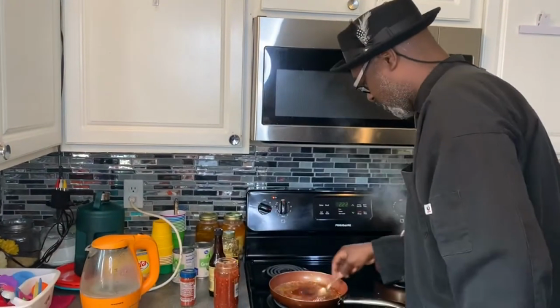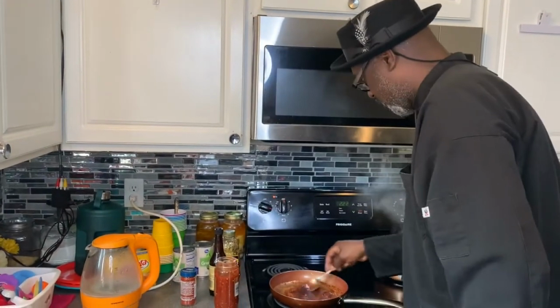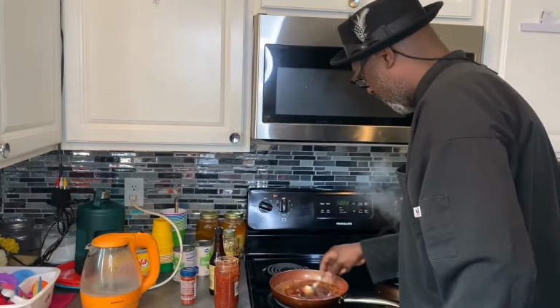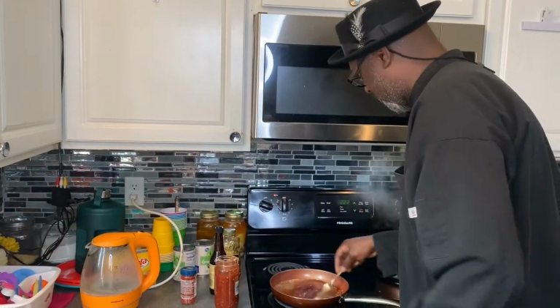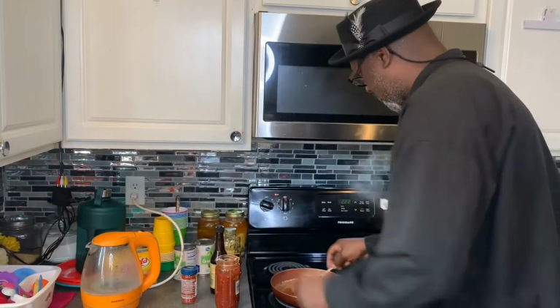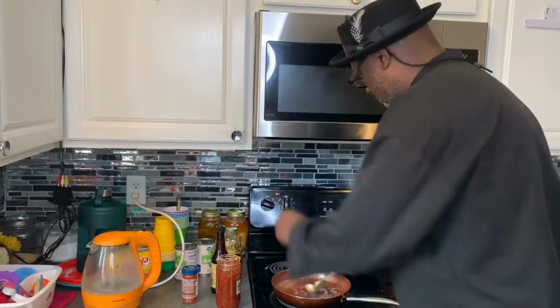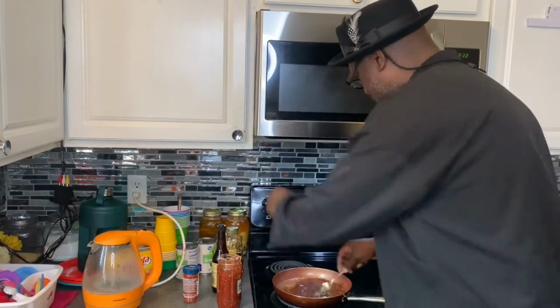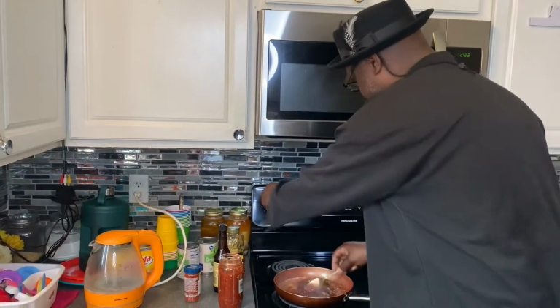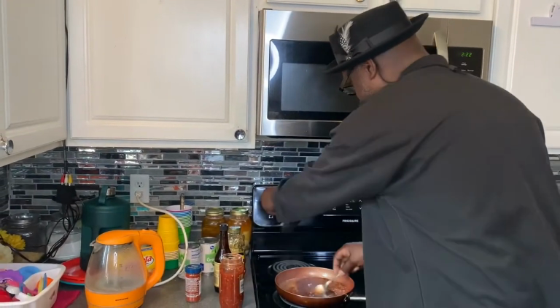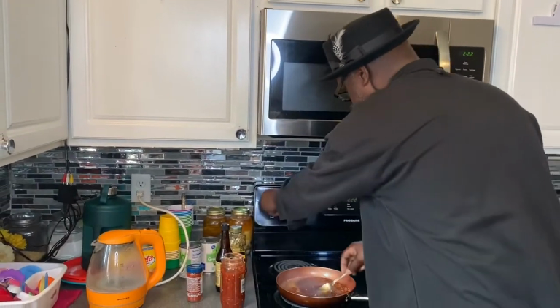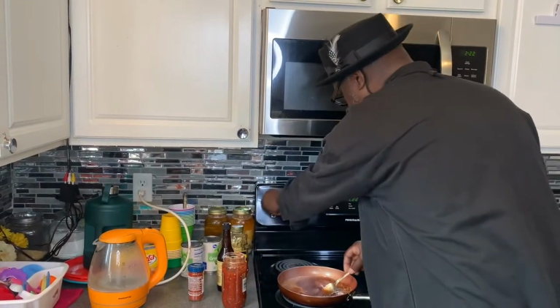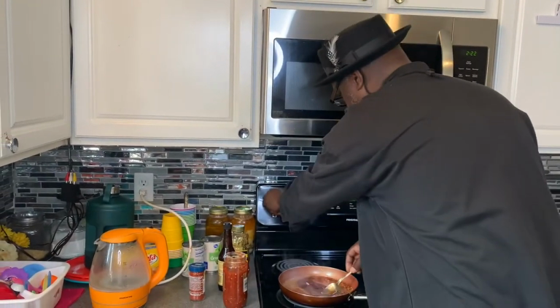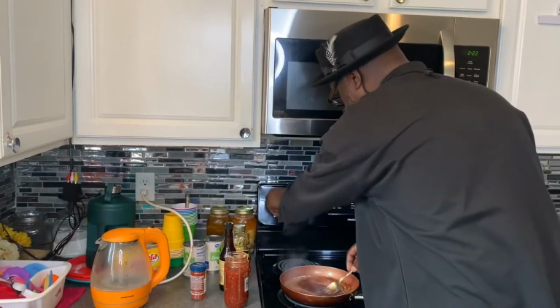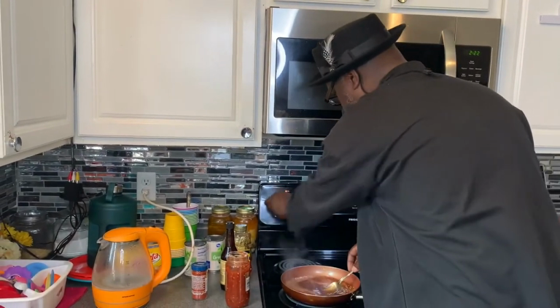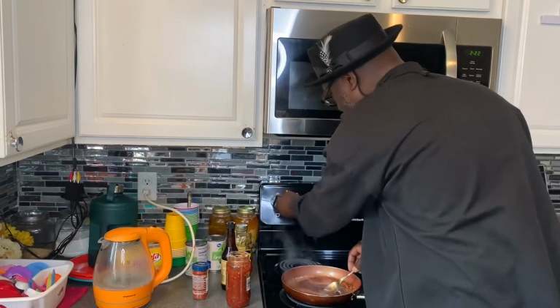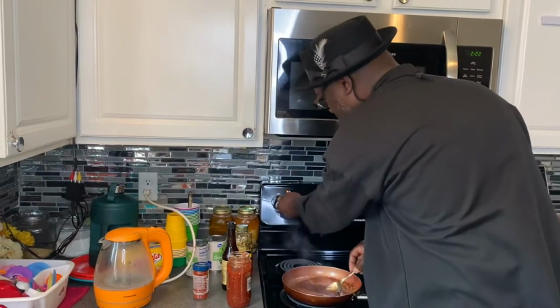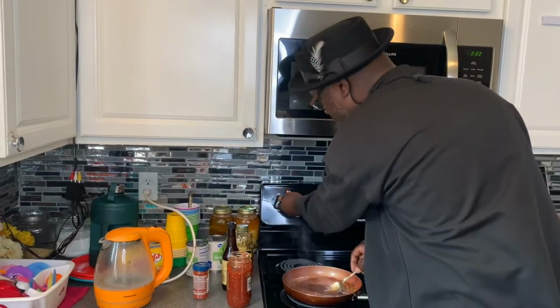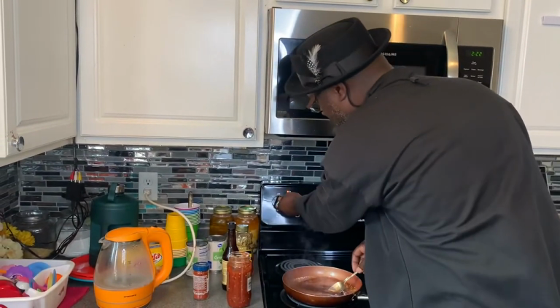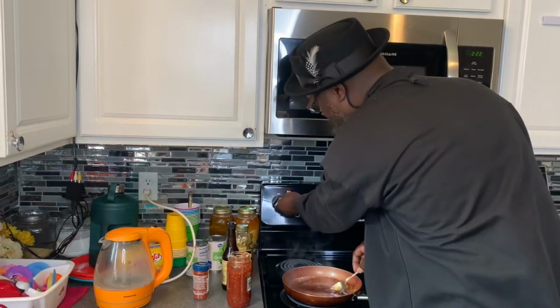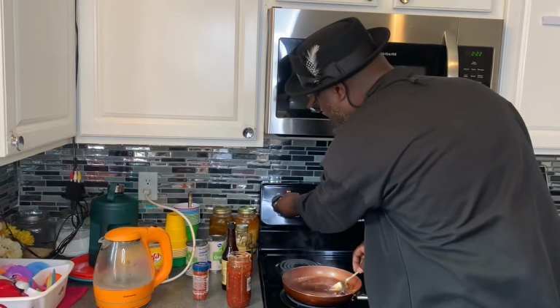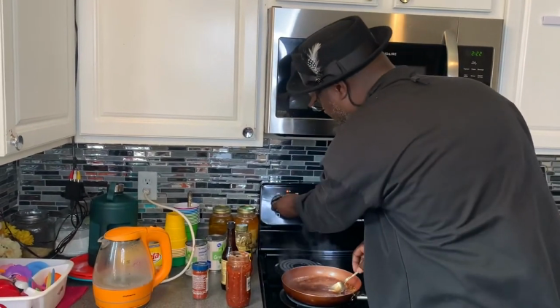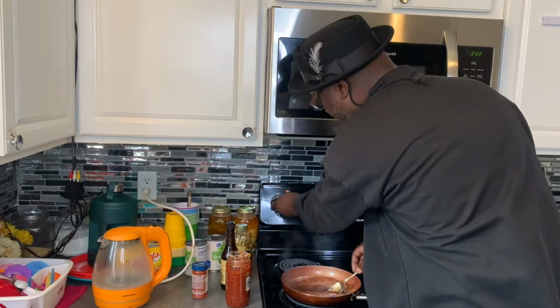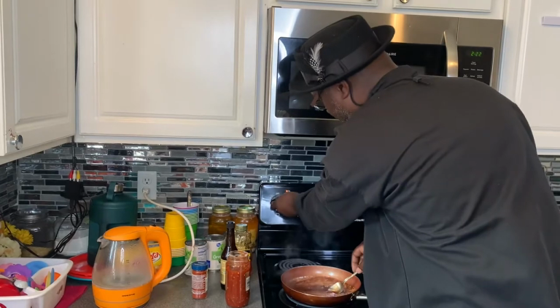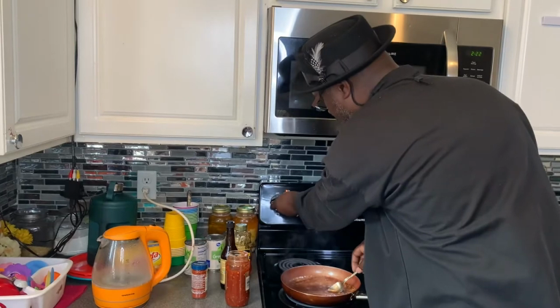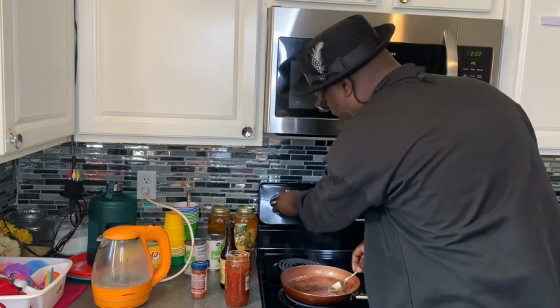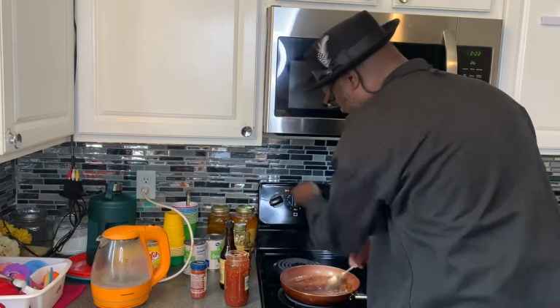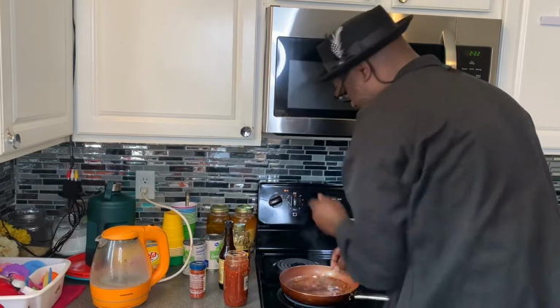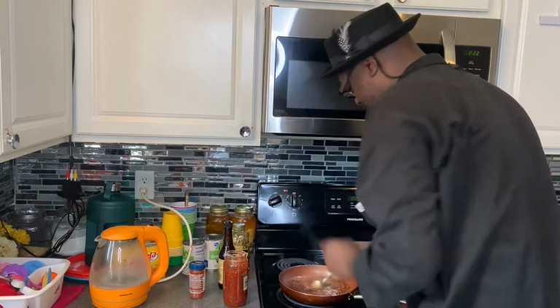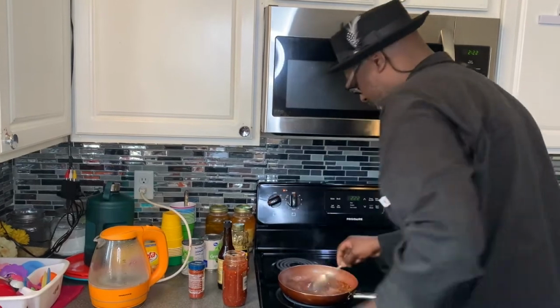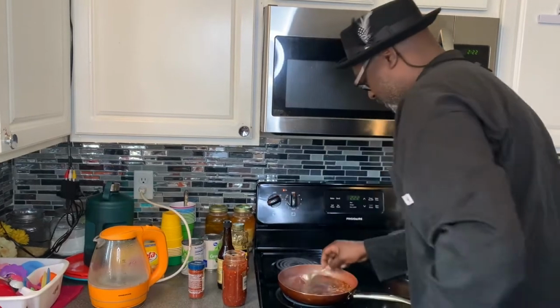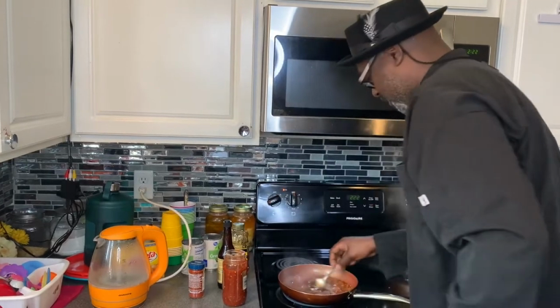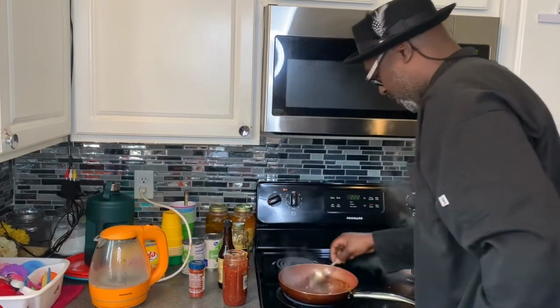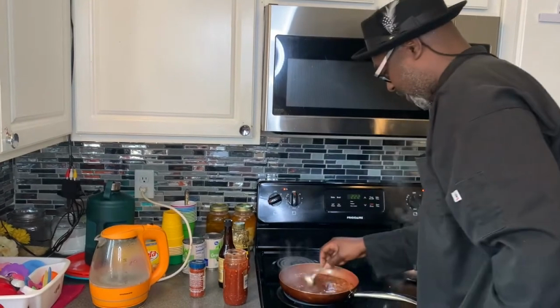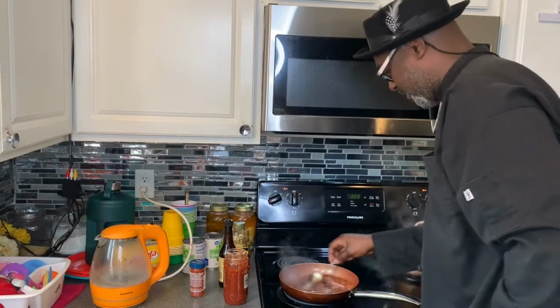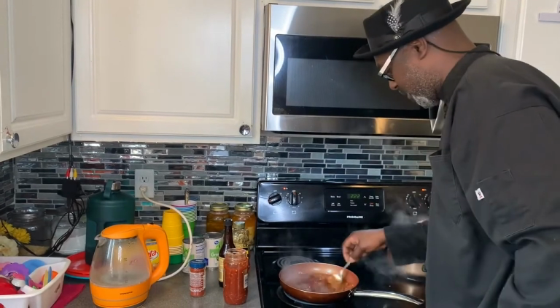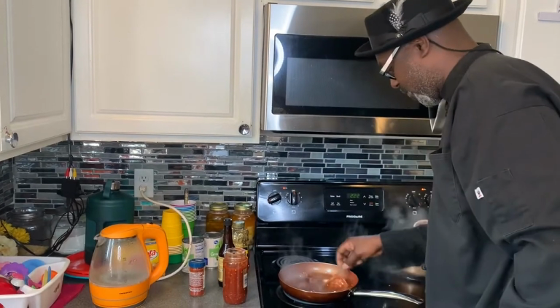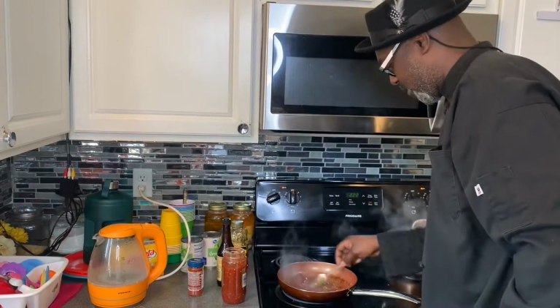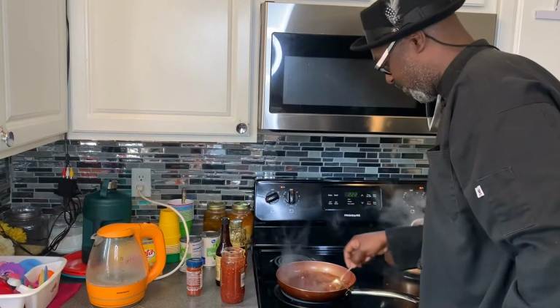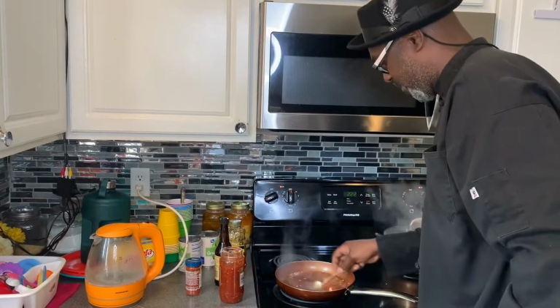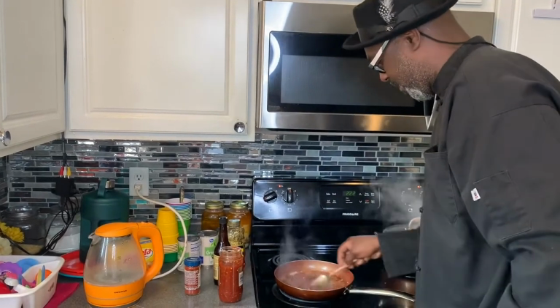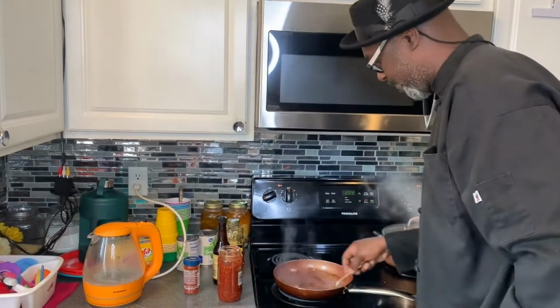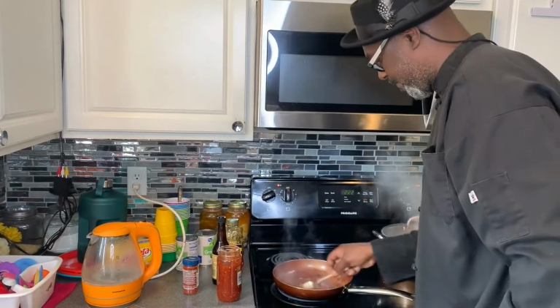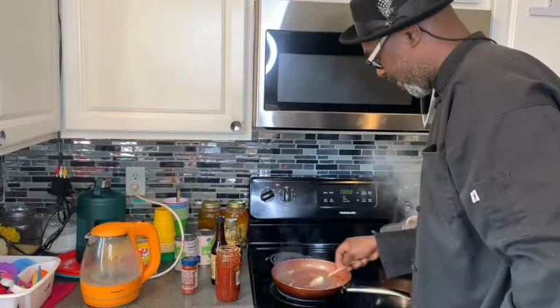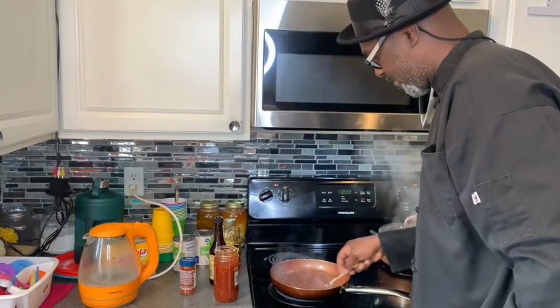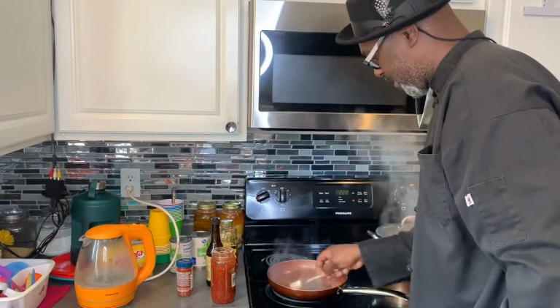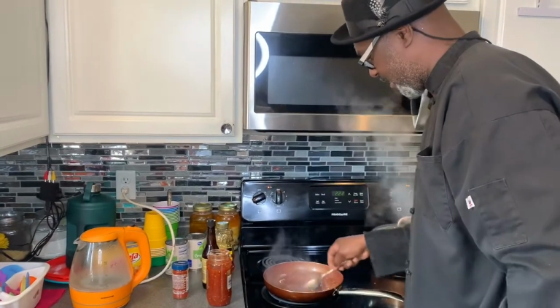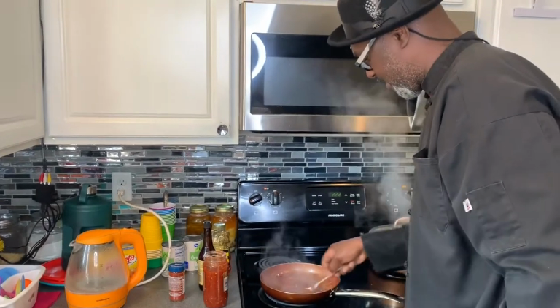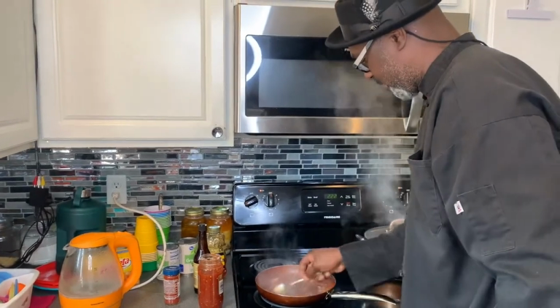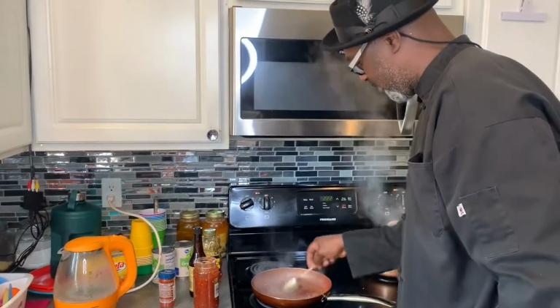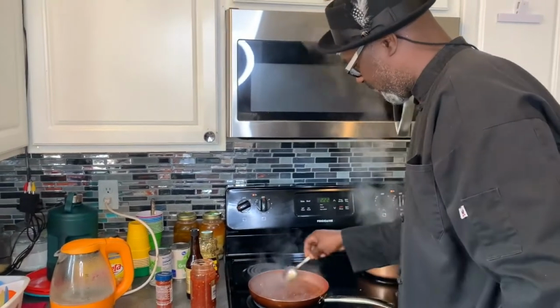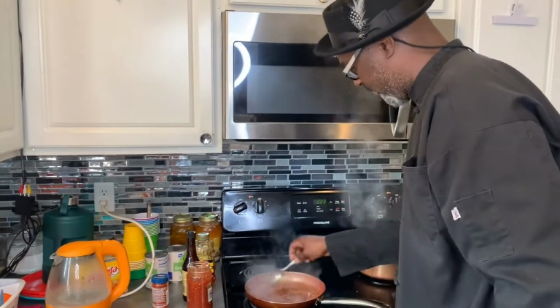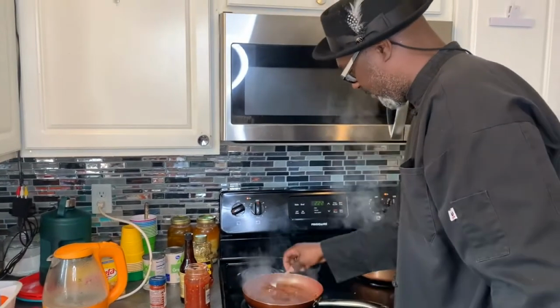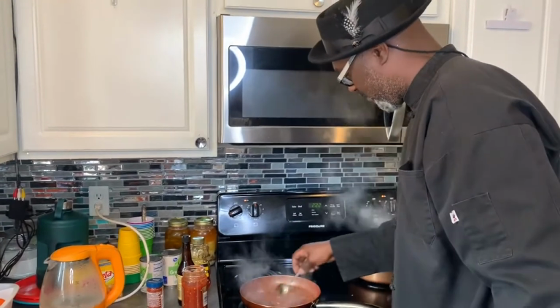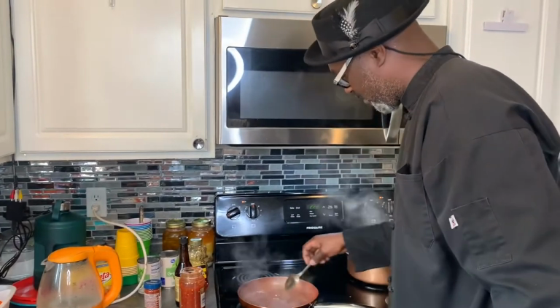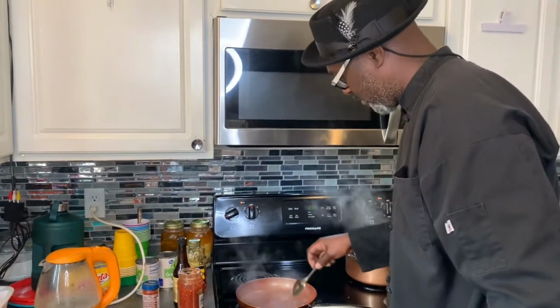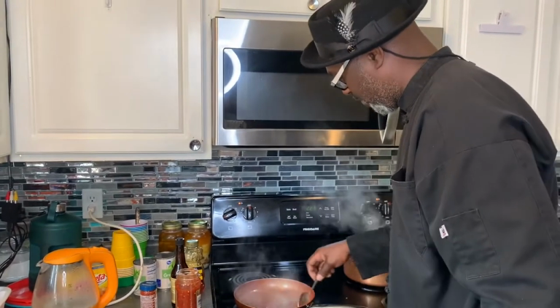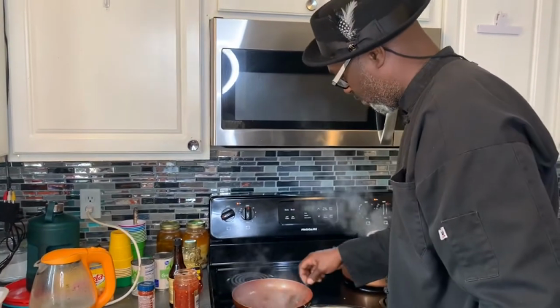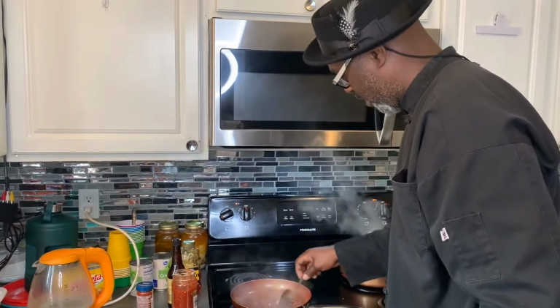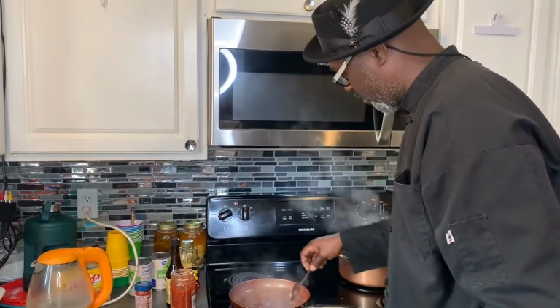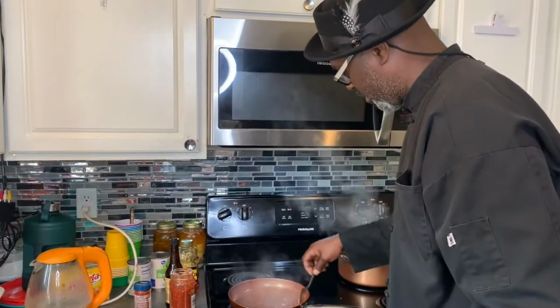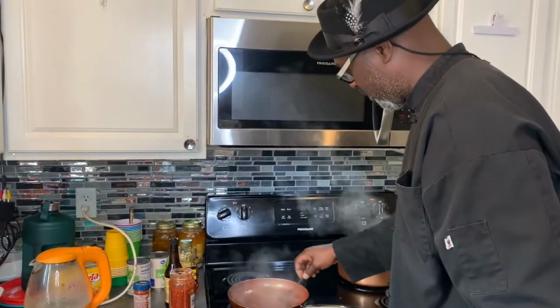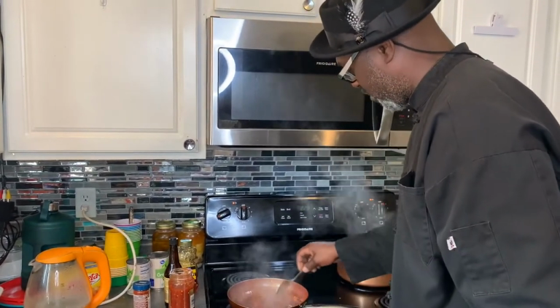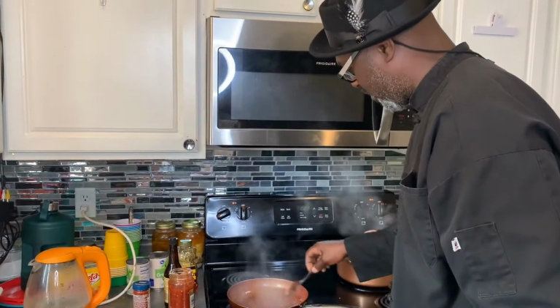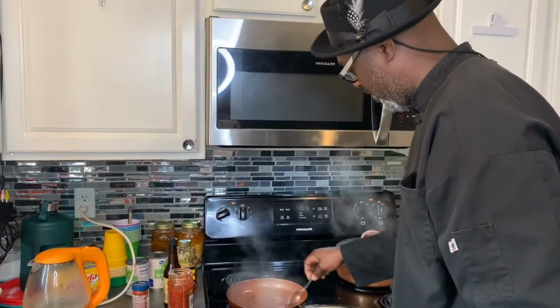I'm going to turn this down to about three, let it tighten up a little bit, then go check on that meatloaf on the smoker.